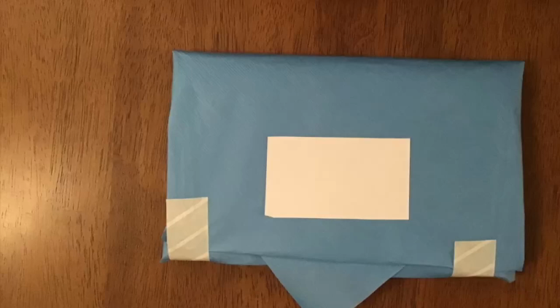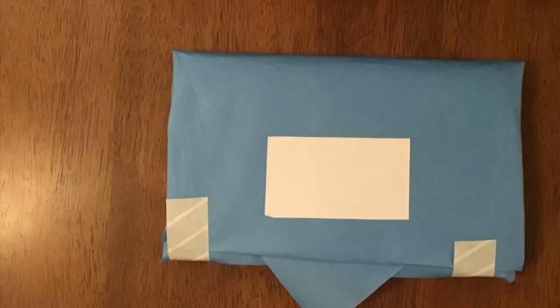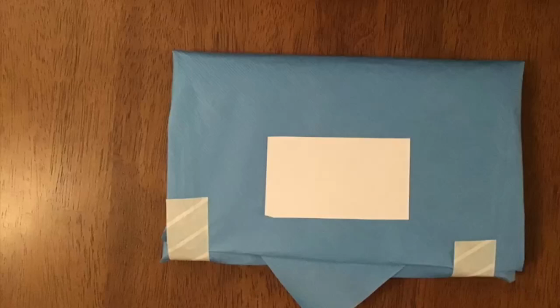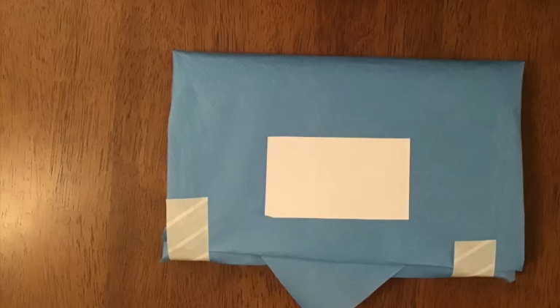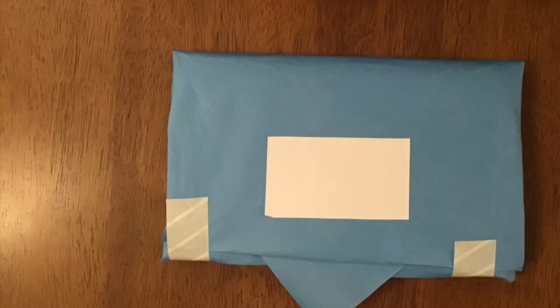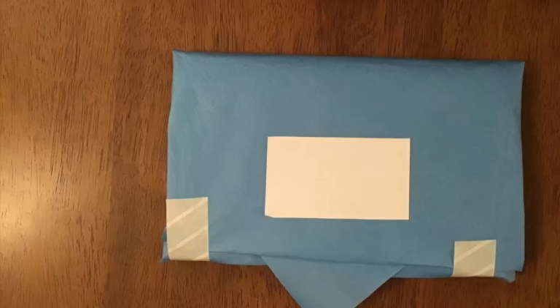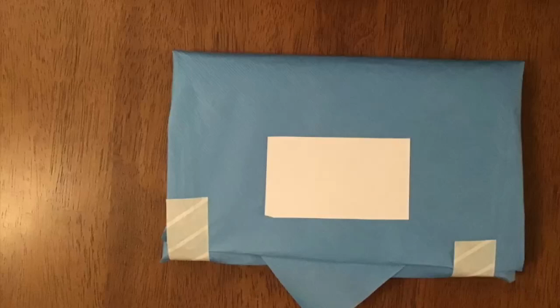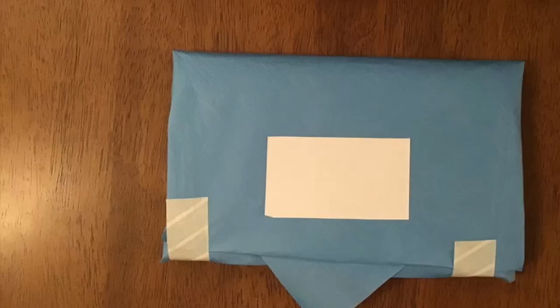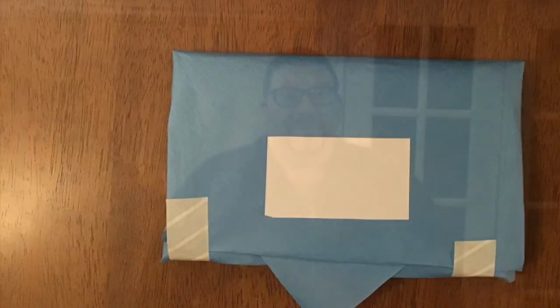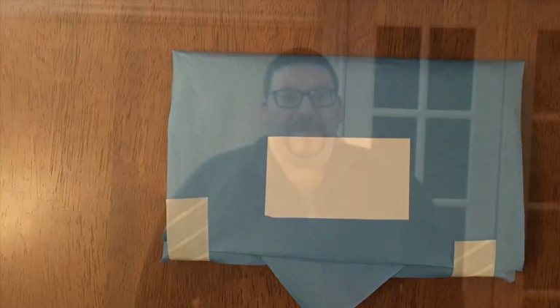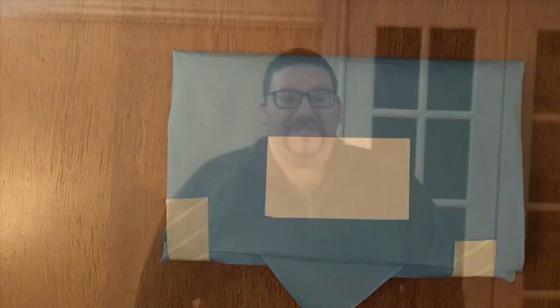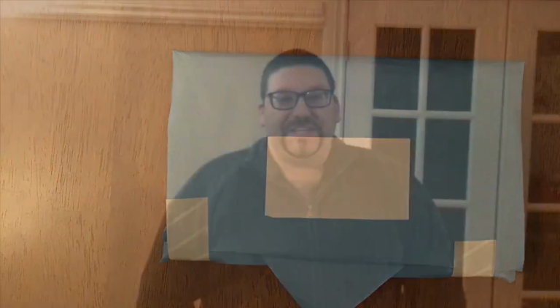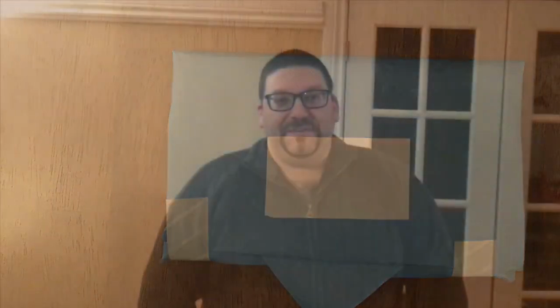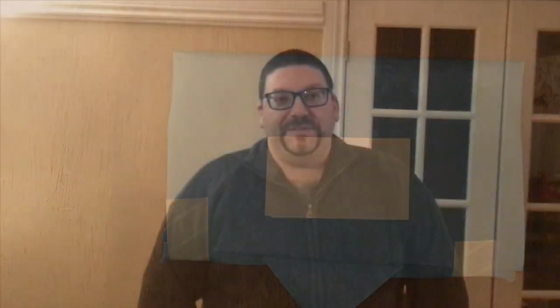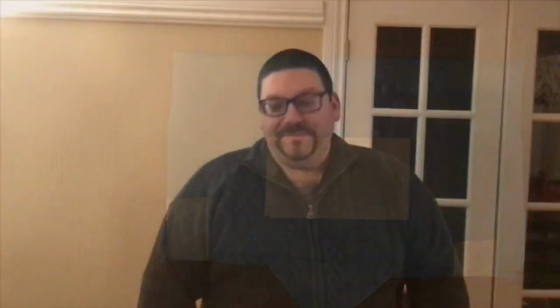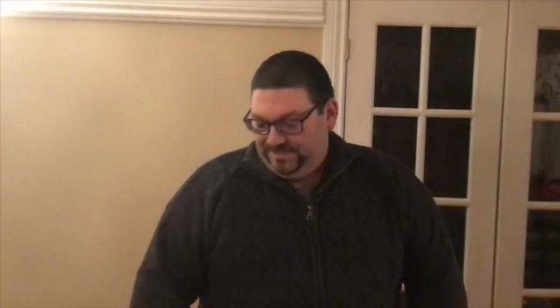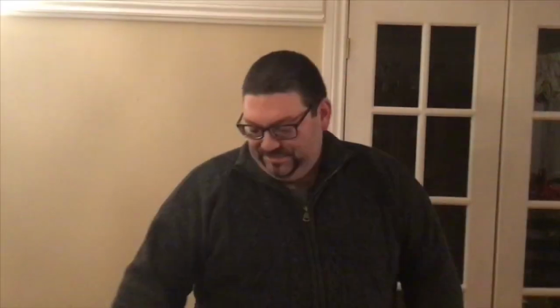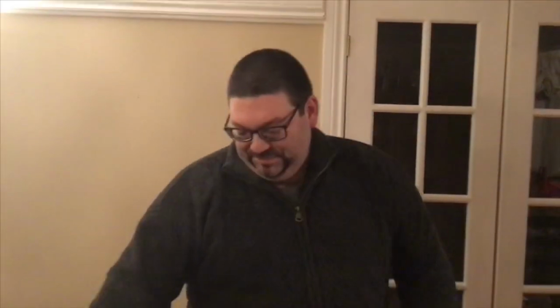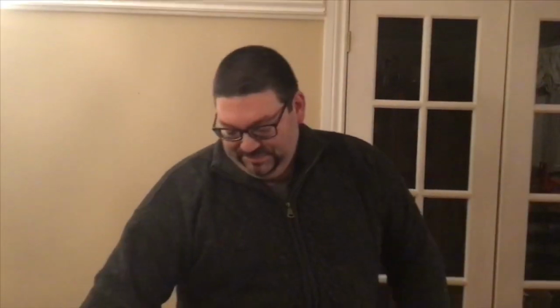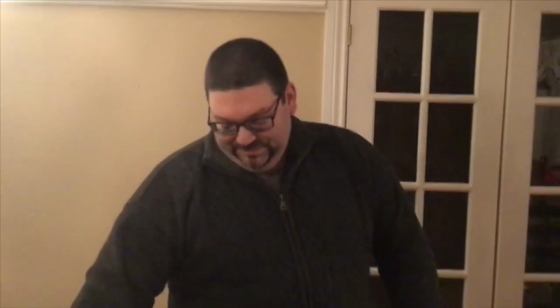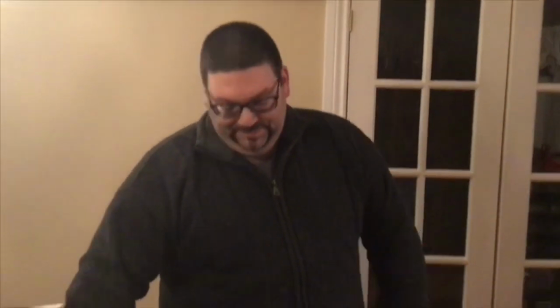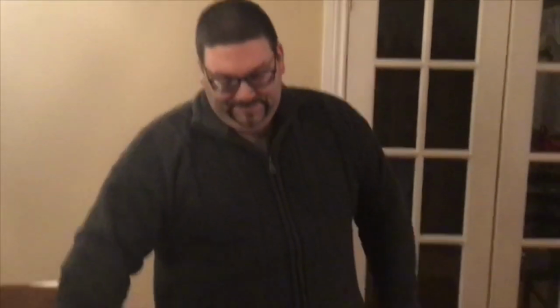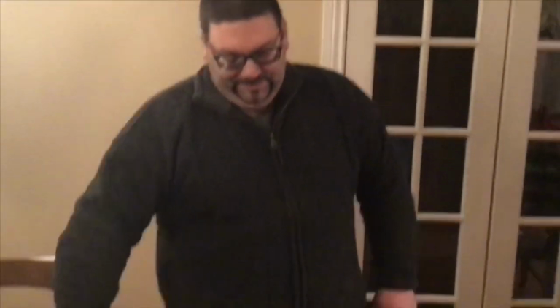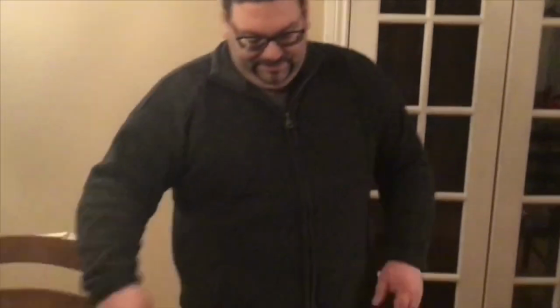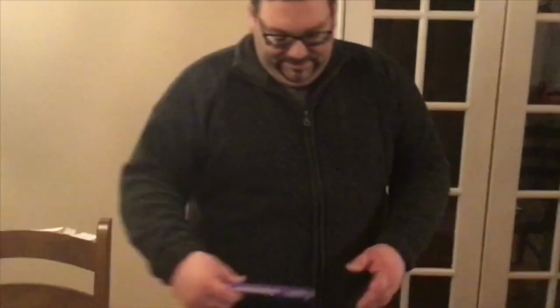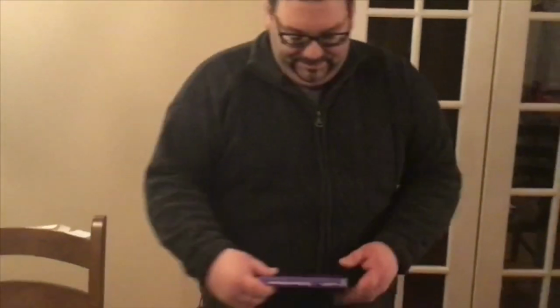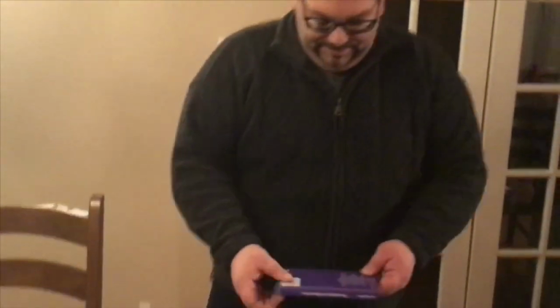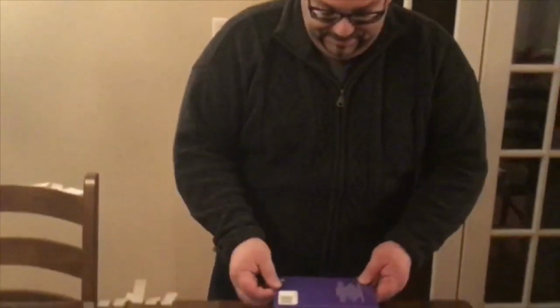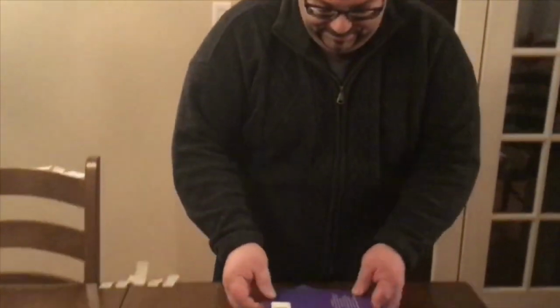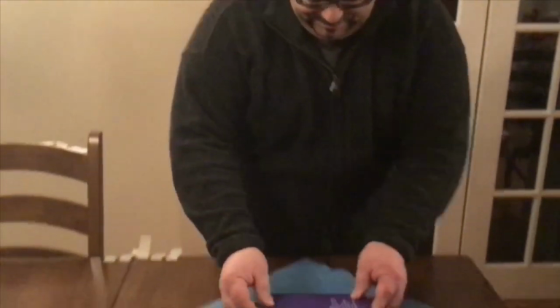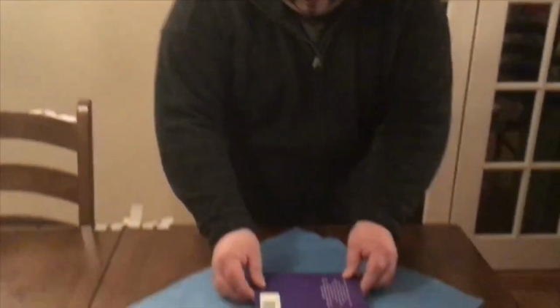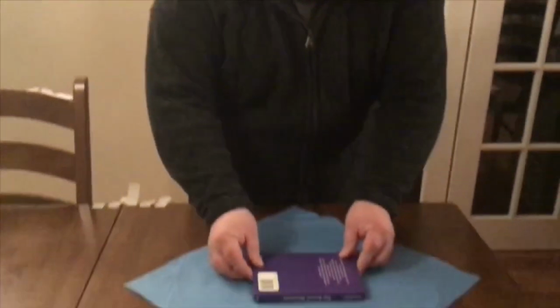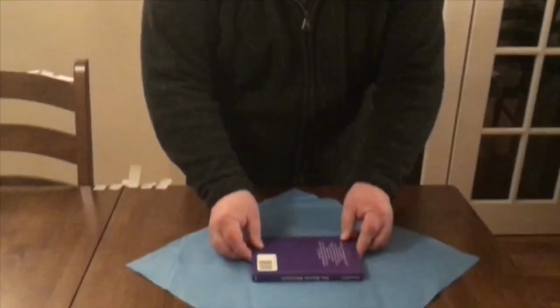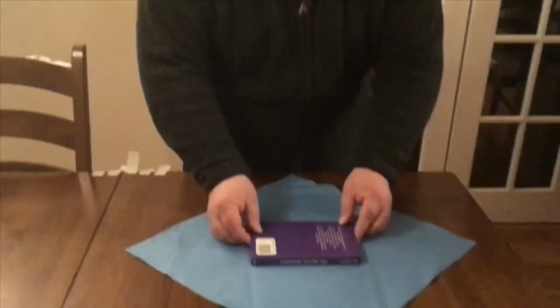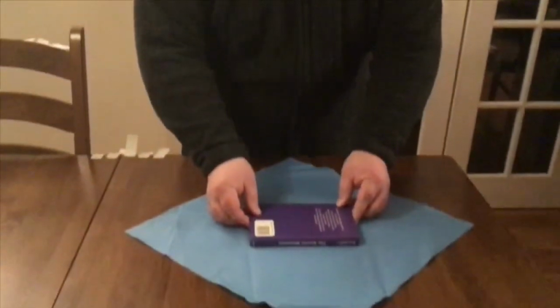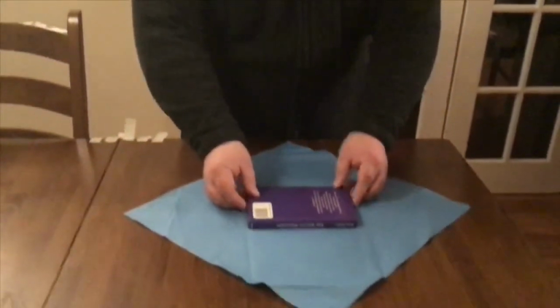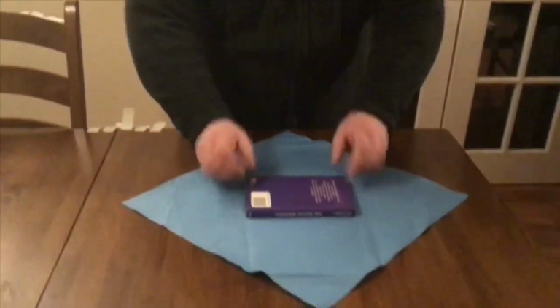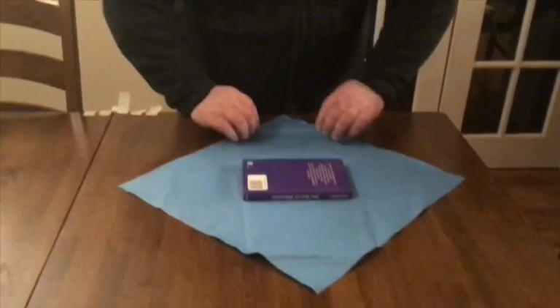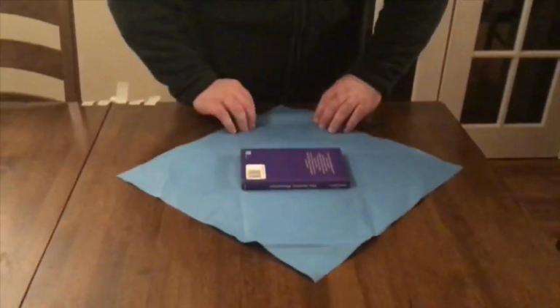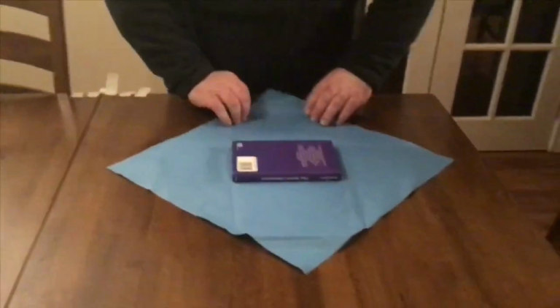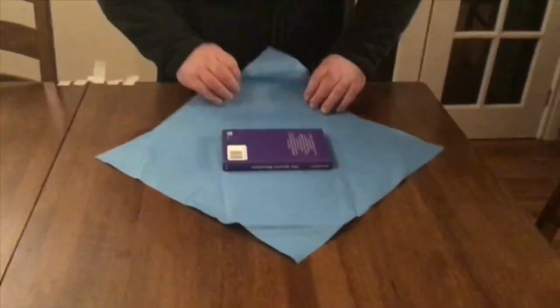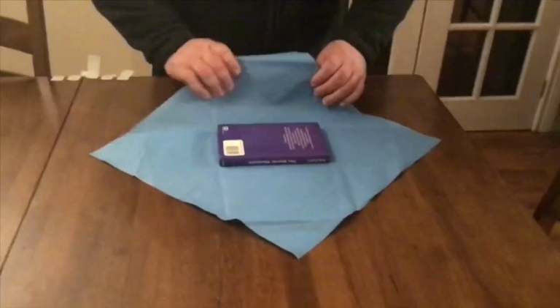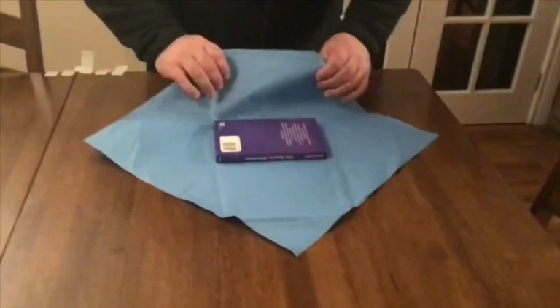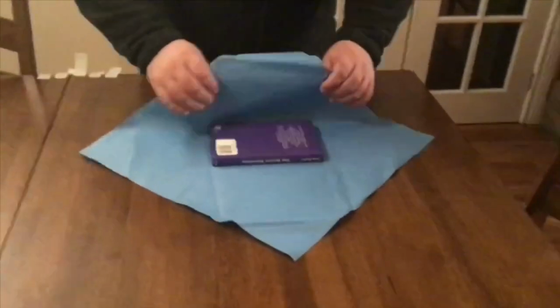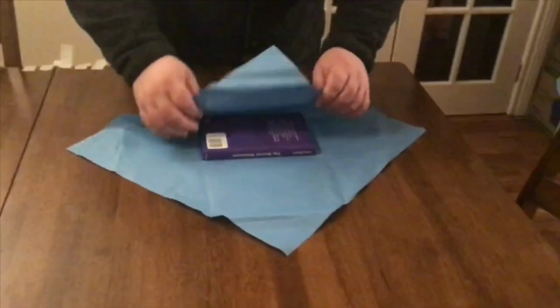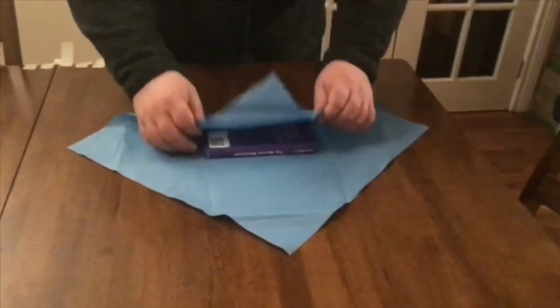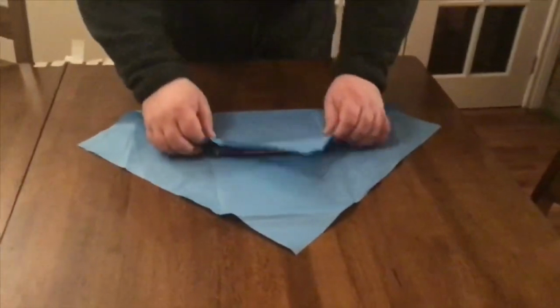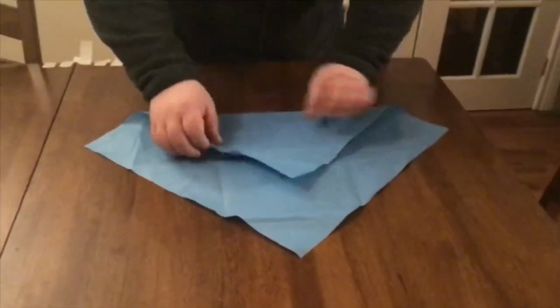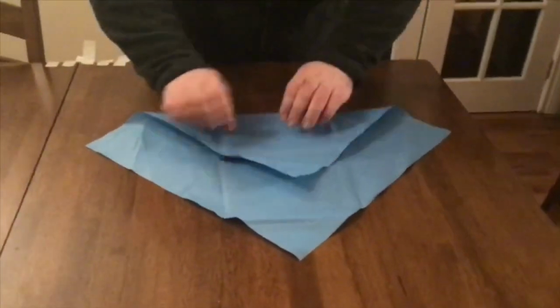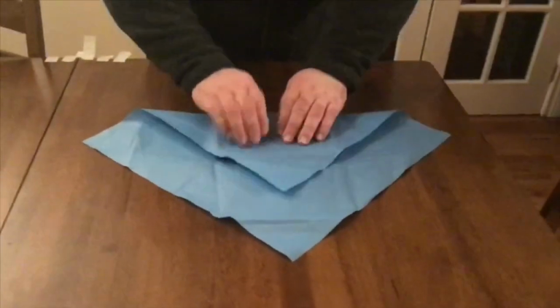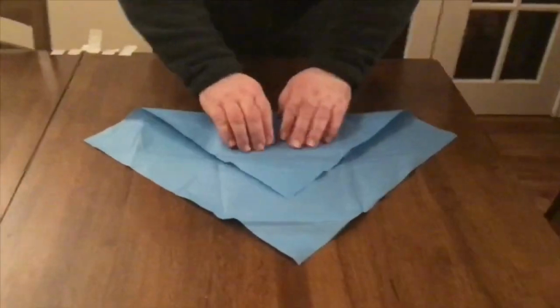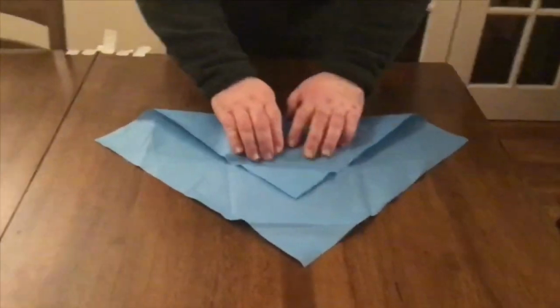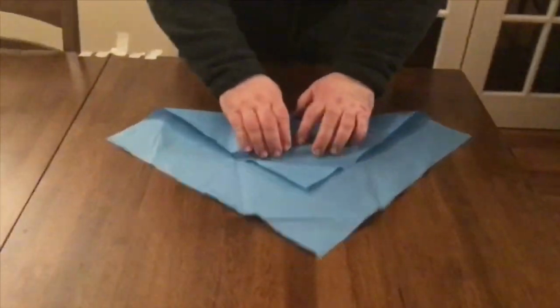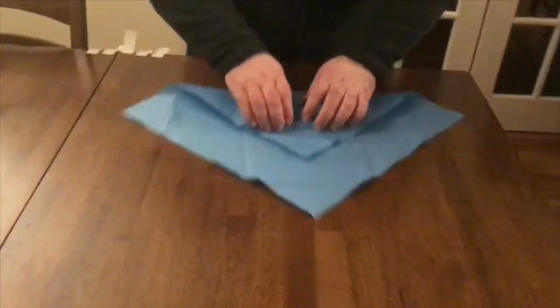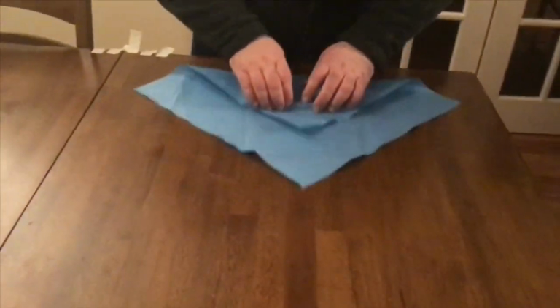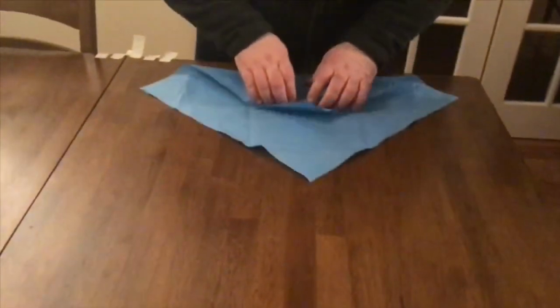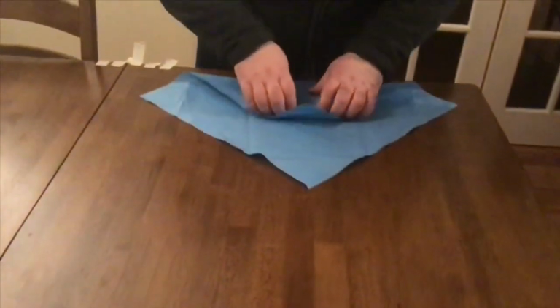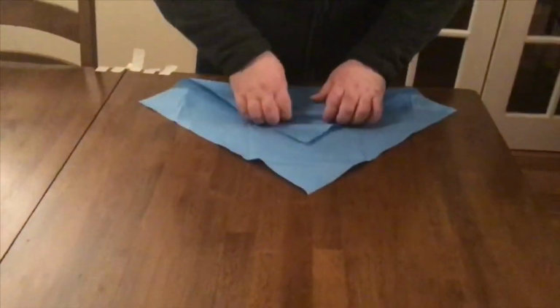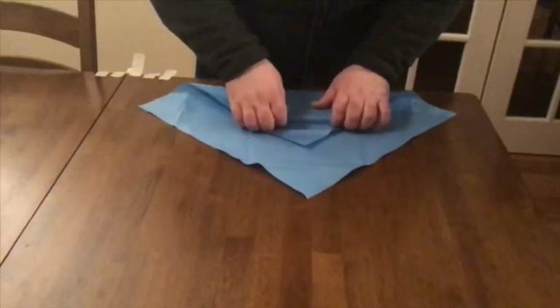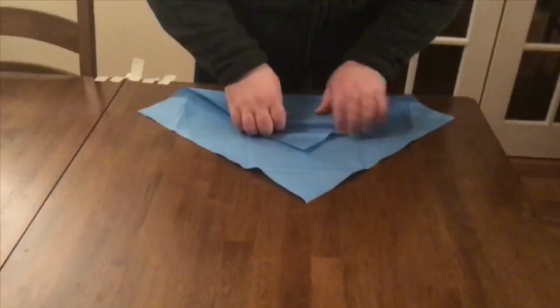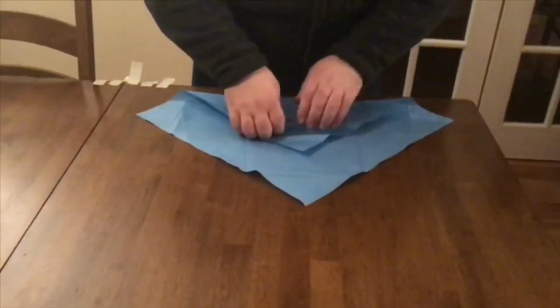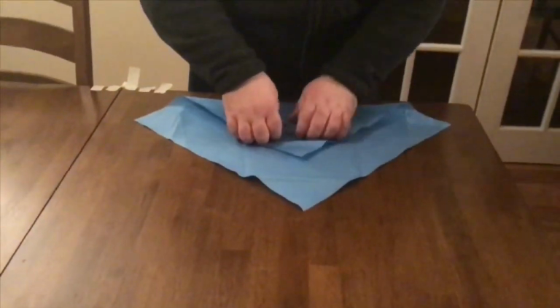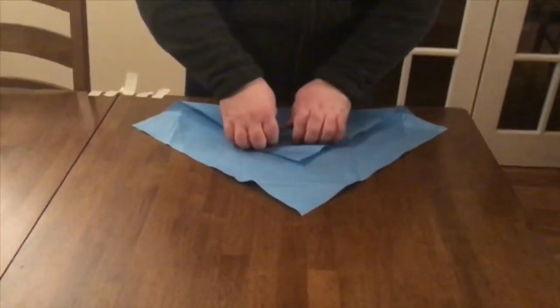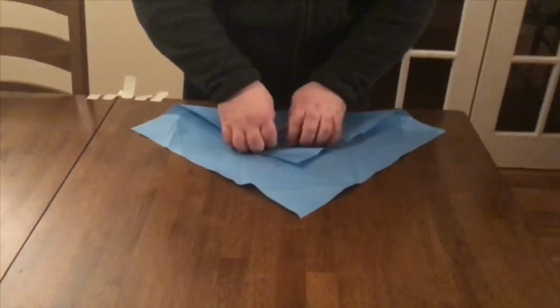Hello, my name is Steven. Today I'm going to show you the envelope wrapping technique. Work on a flat, smooth surface in a well-lit, clean room.